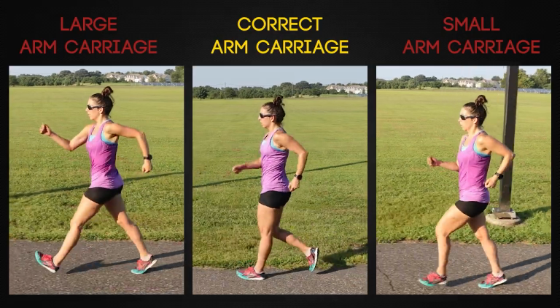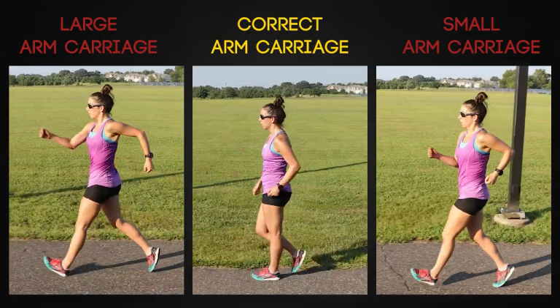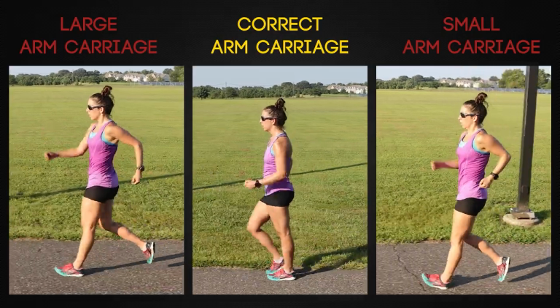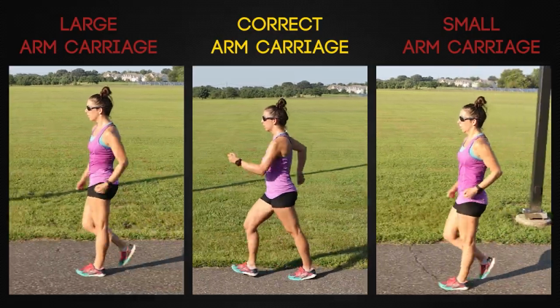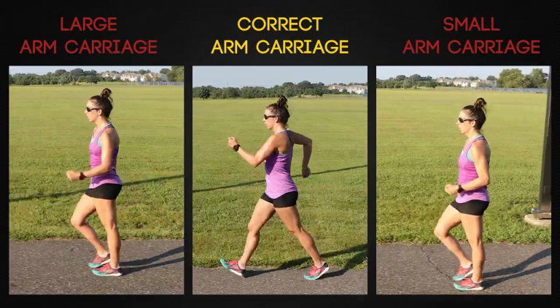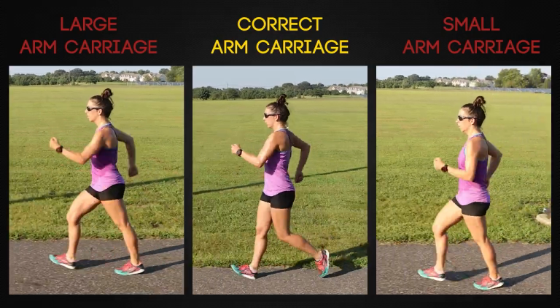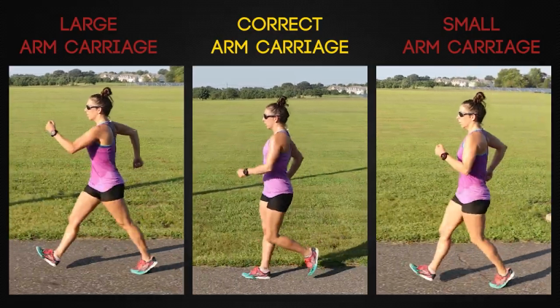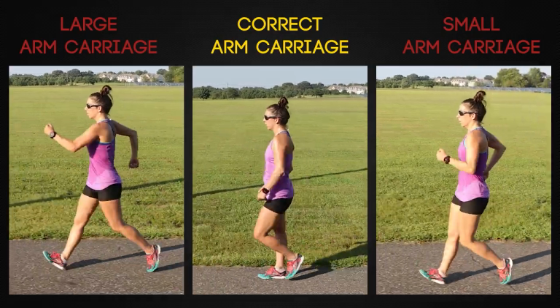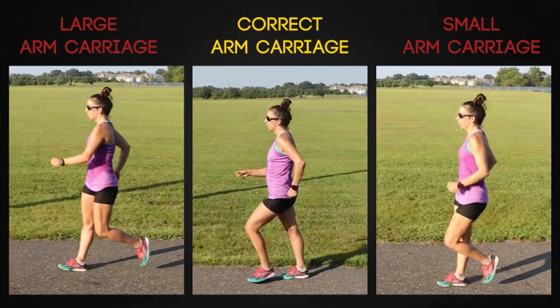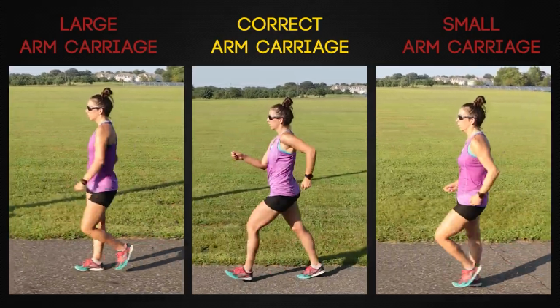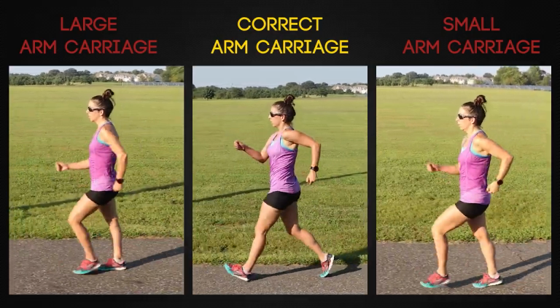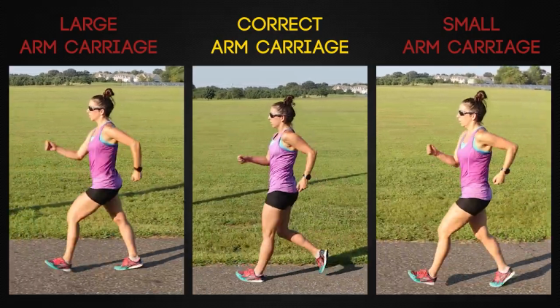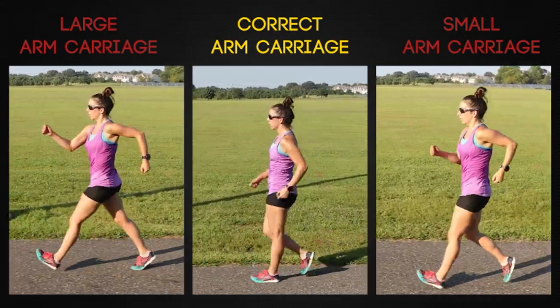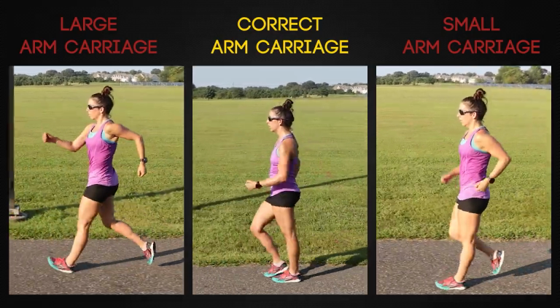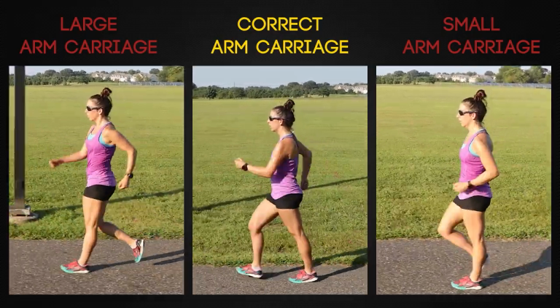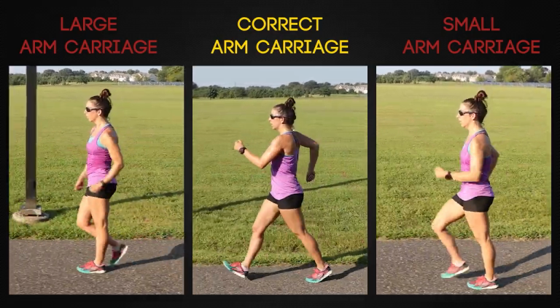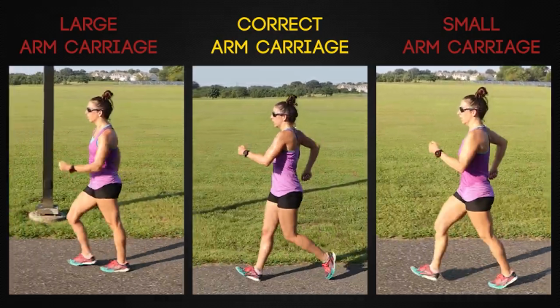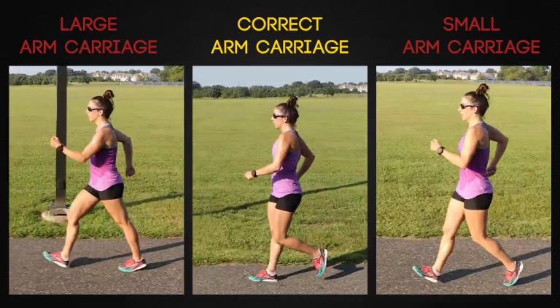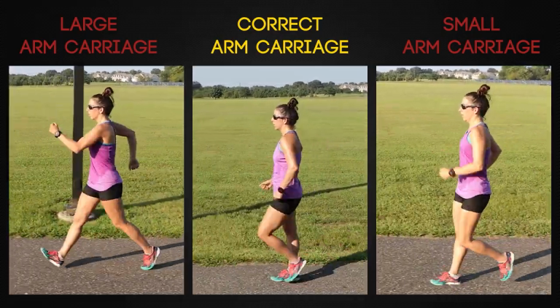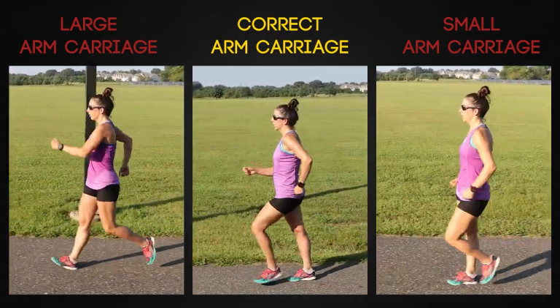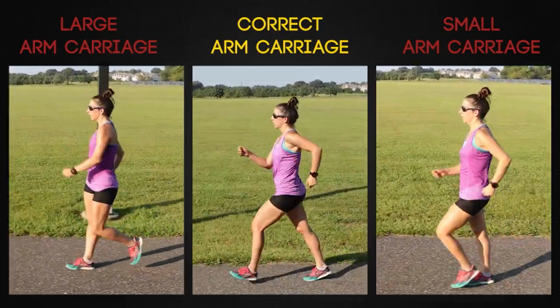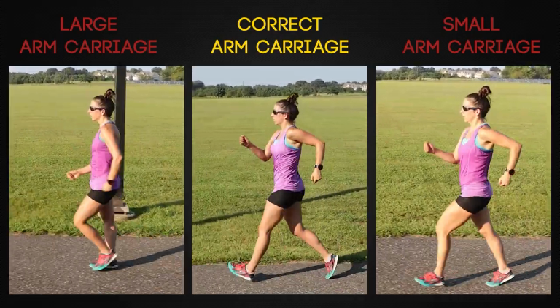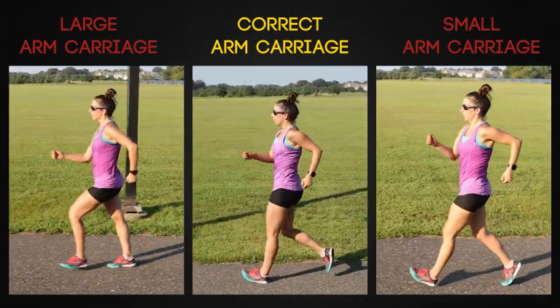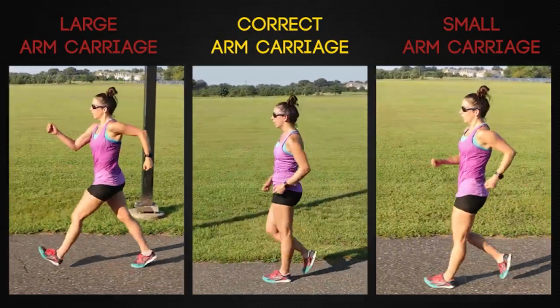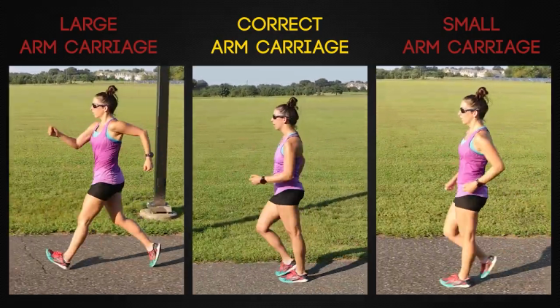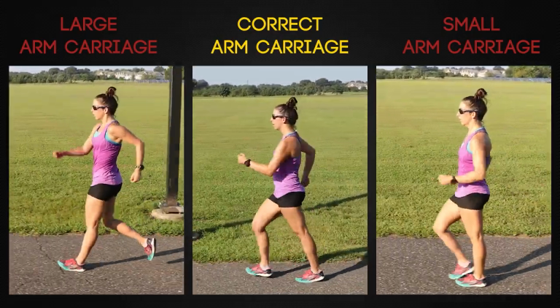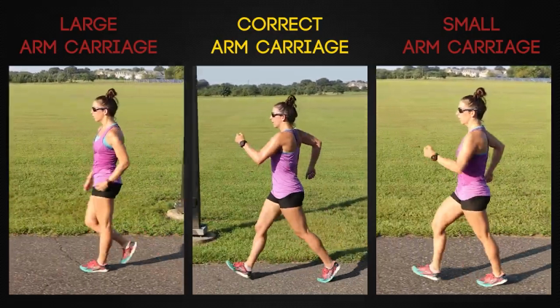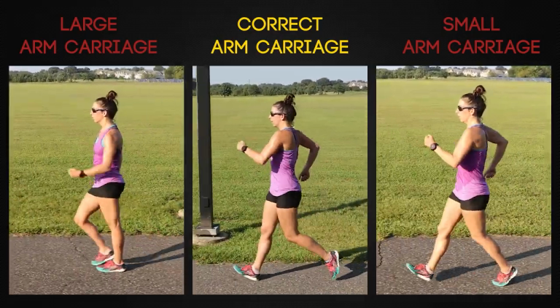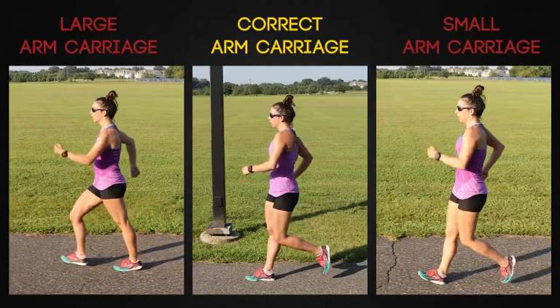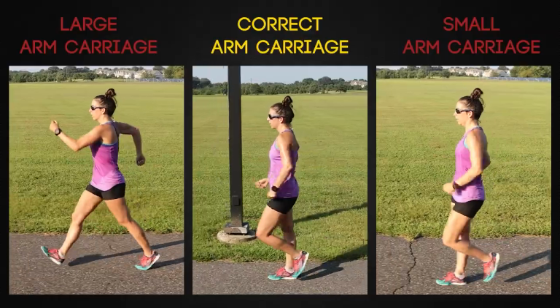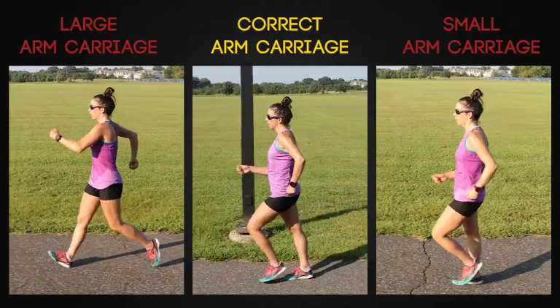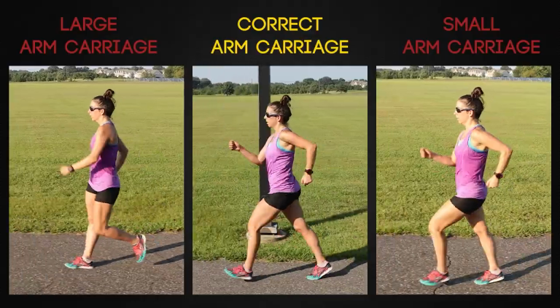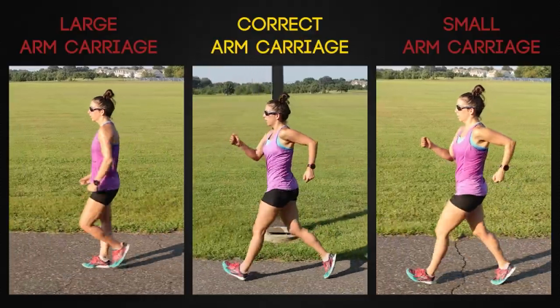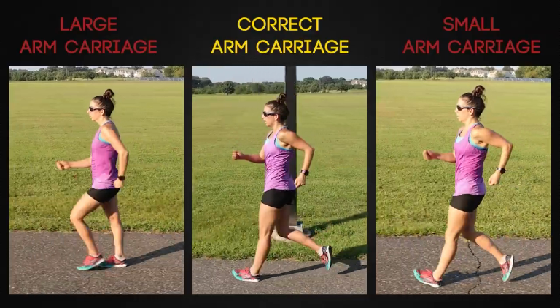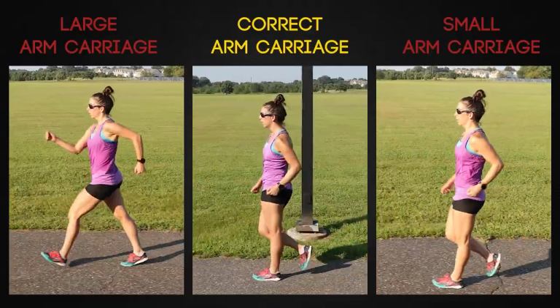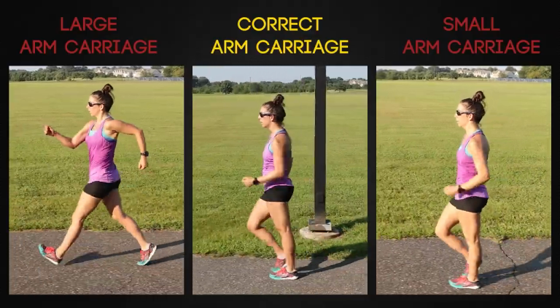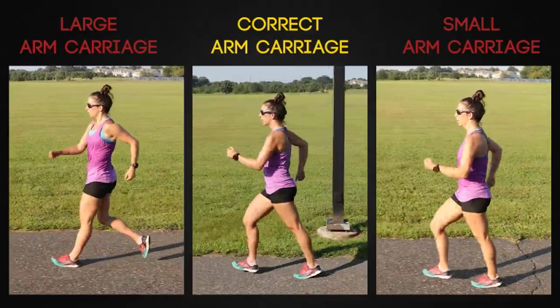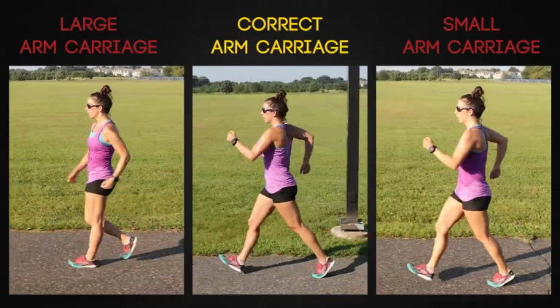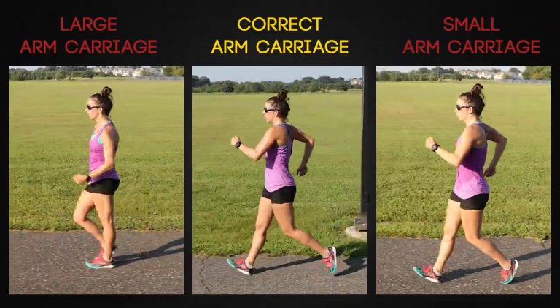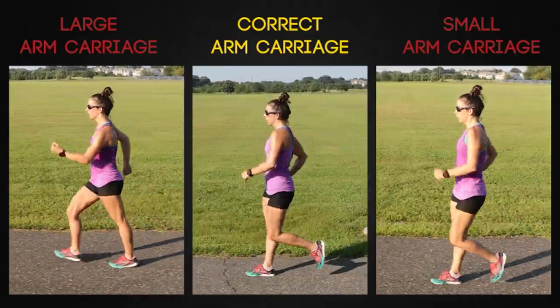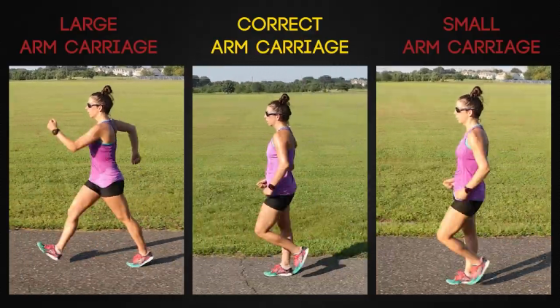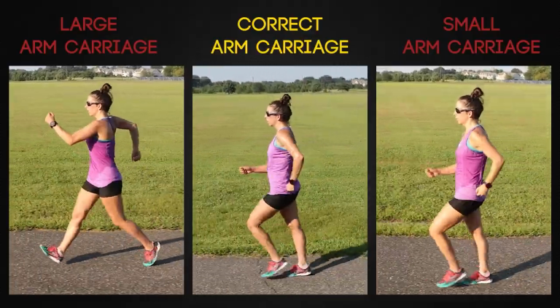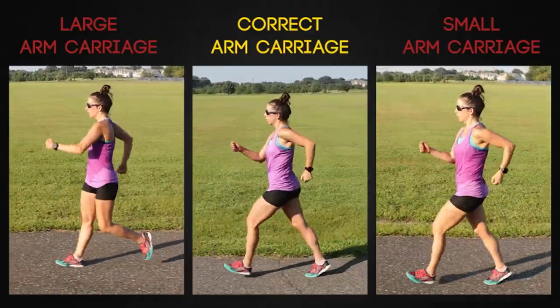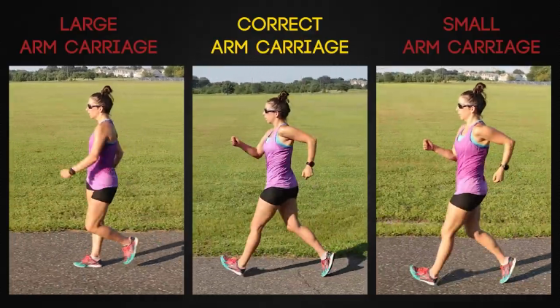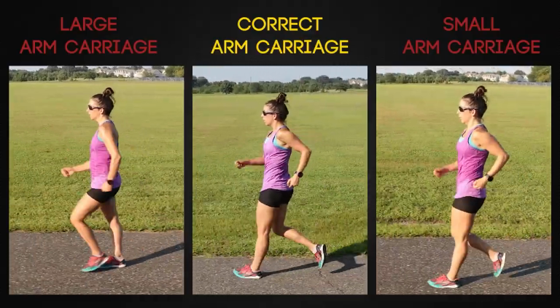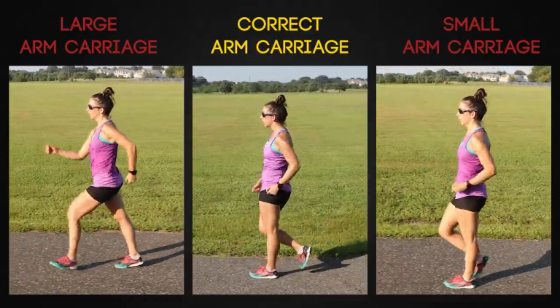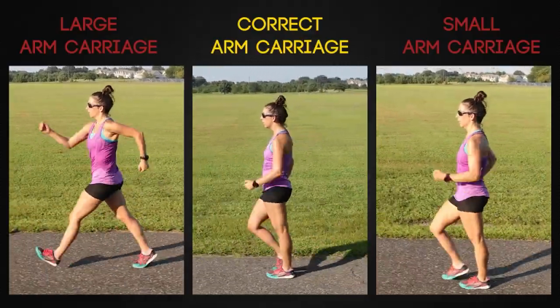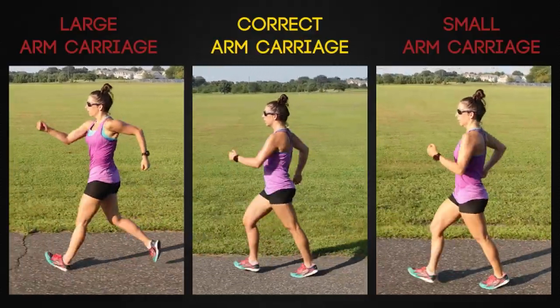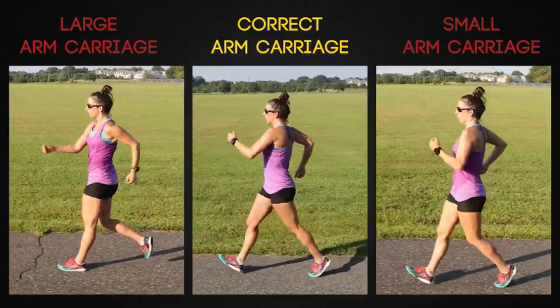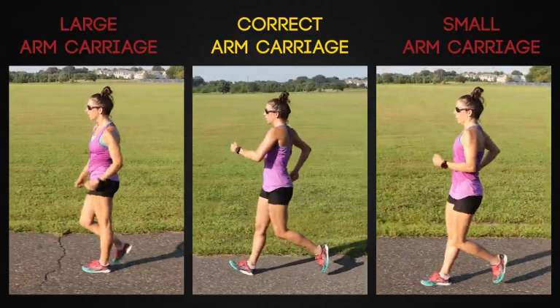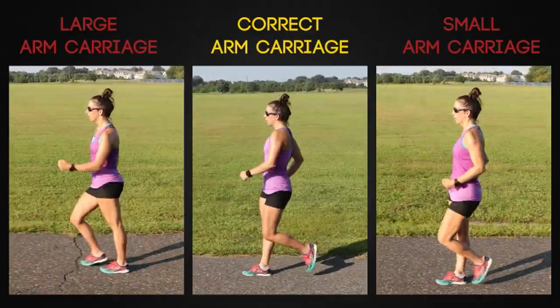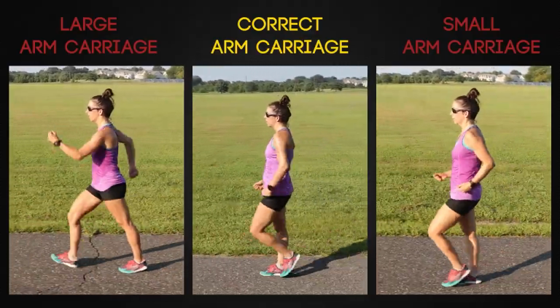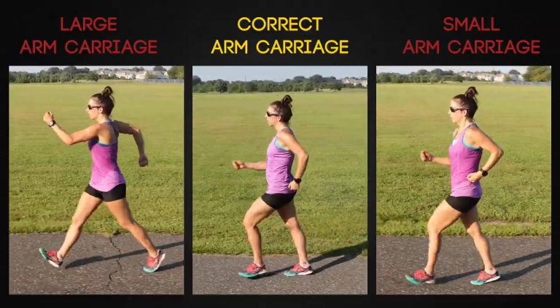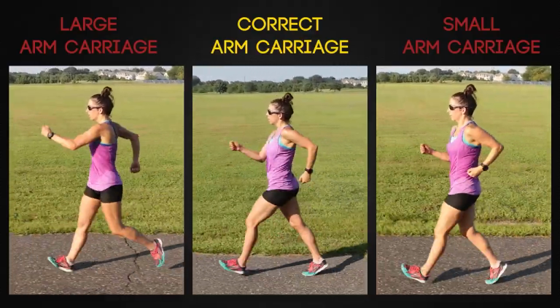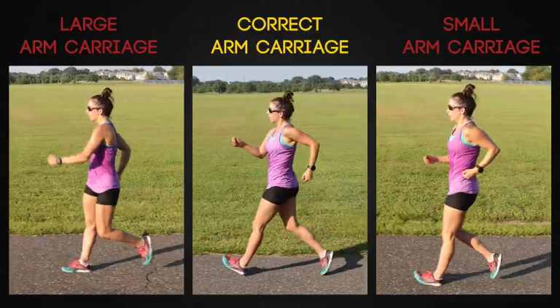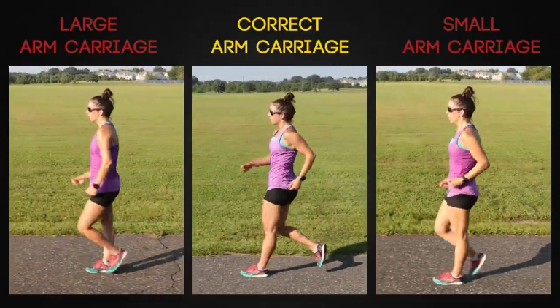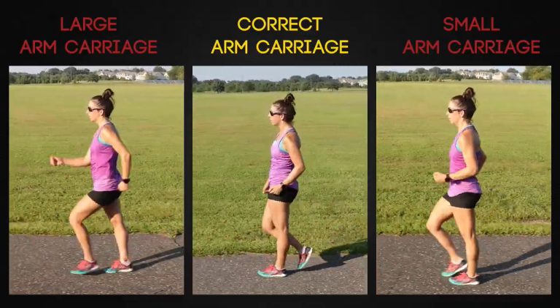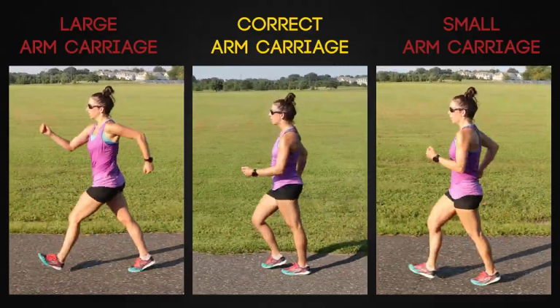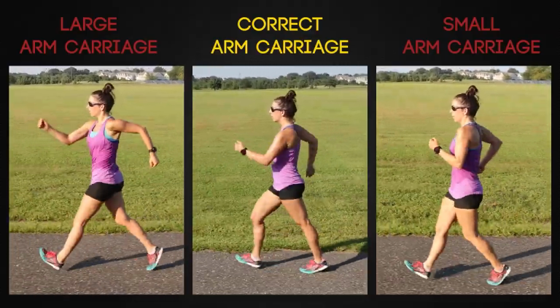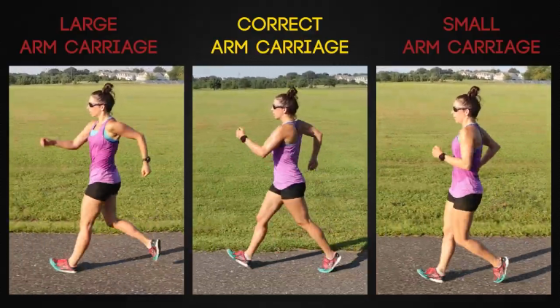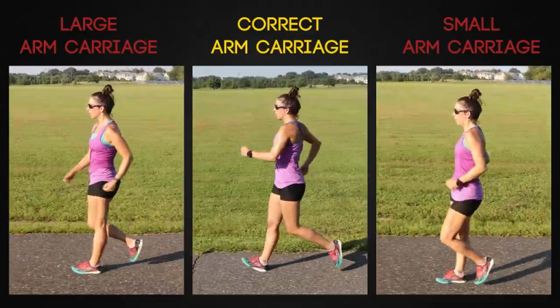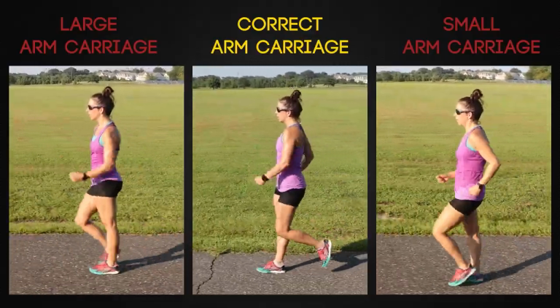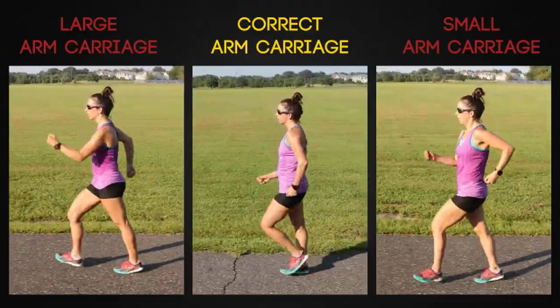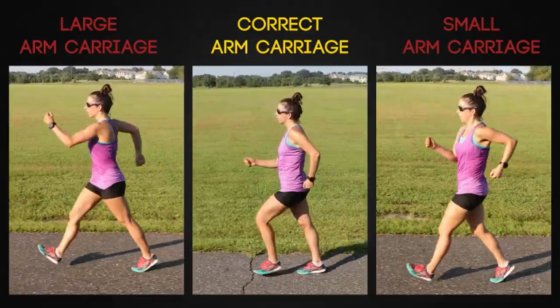There are many ways to vary from ideal arm carriage. Fortunately, by focusing on the right technique, we can fix many of the errors.